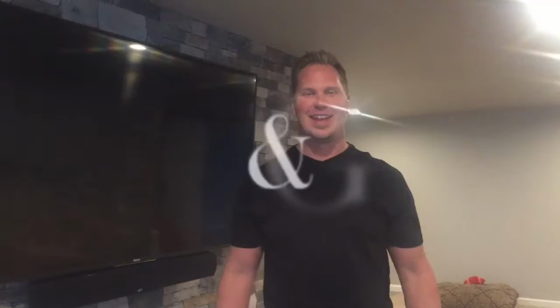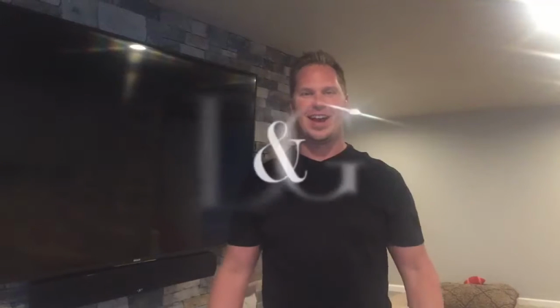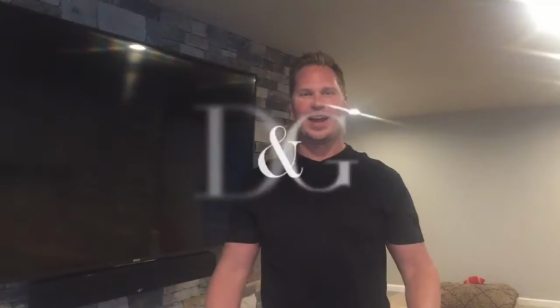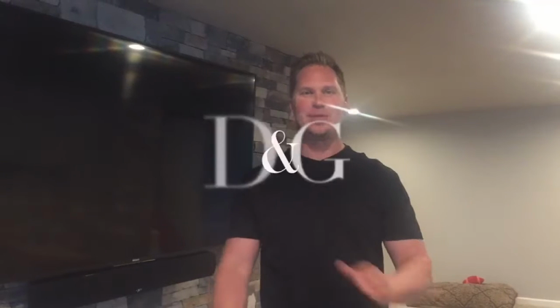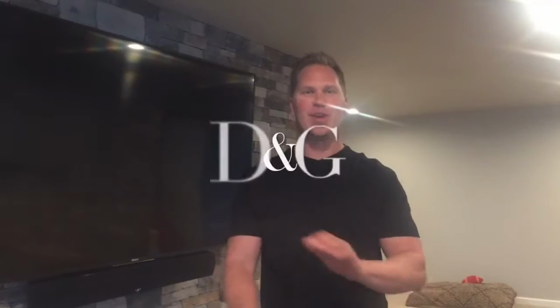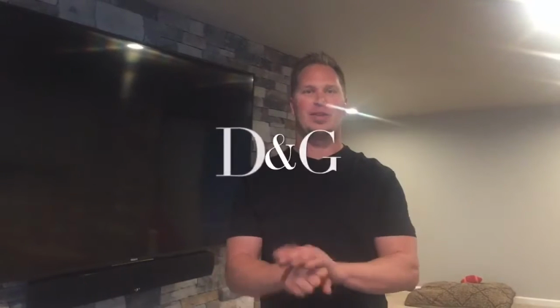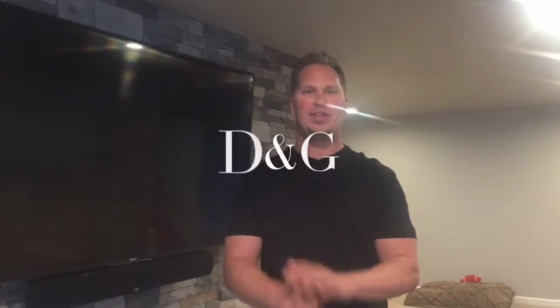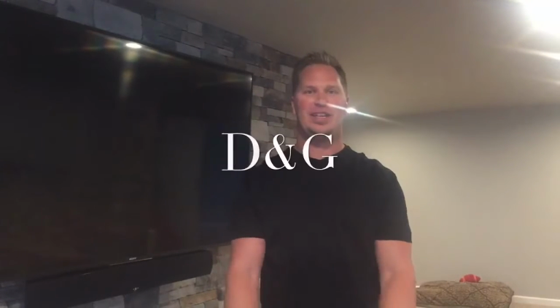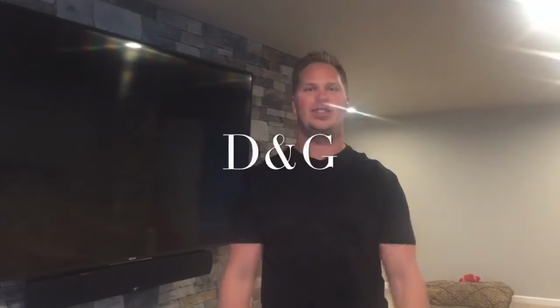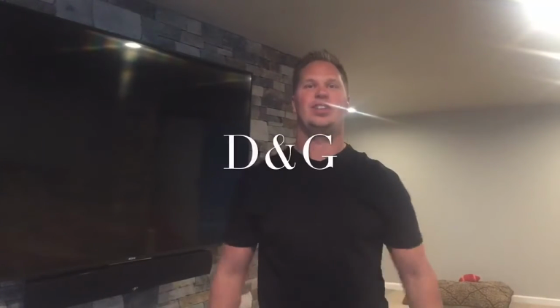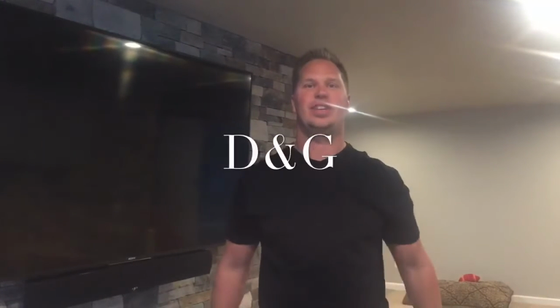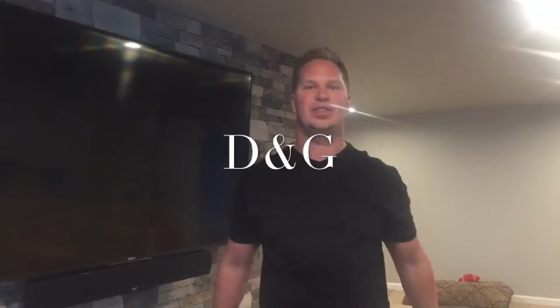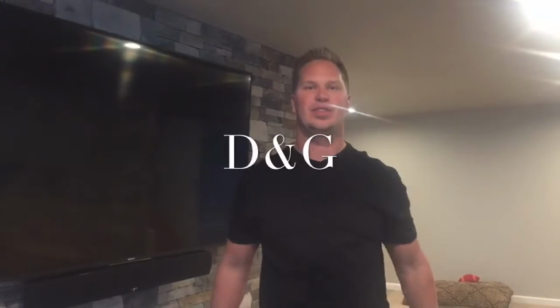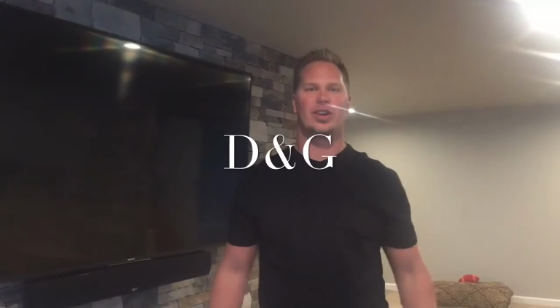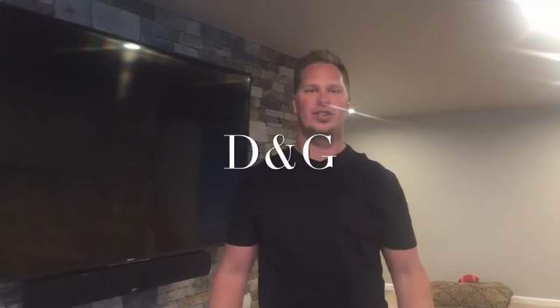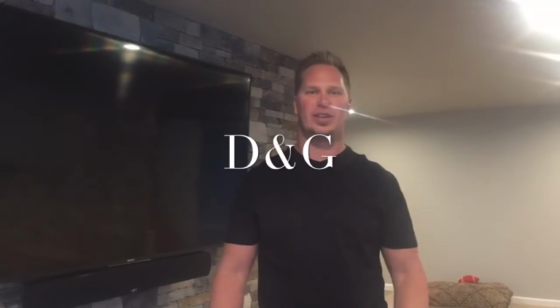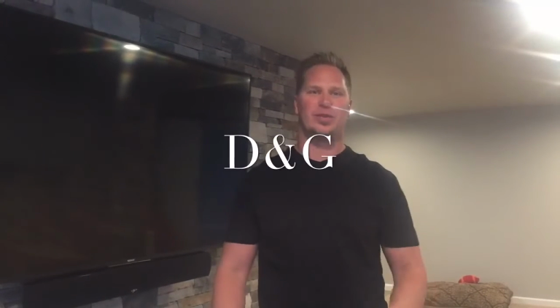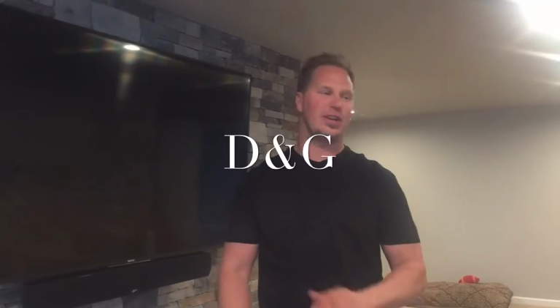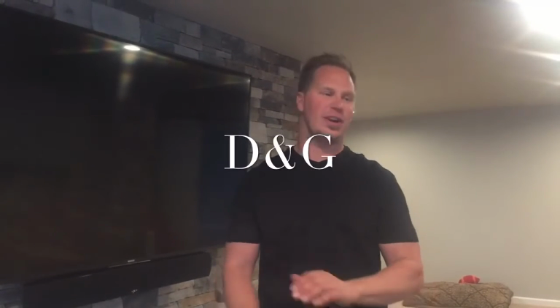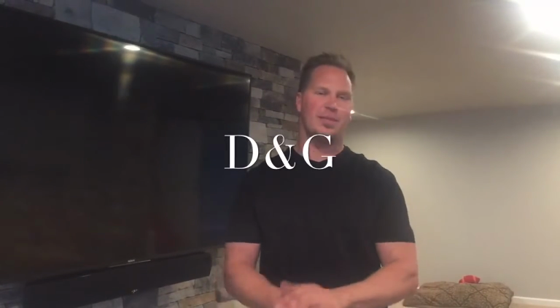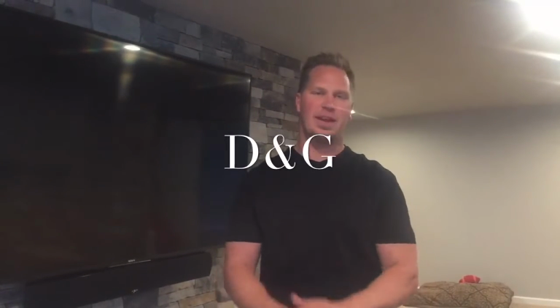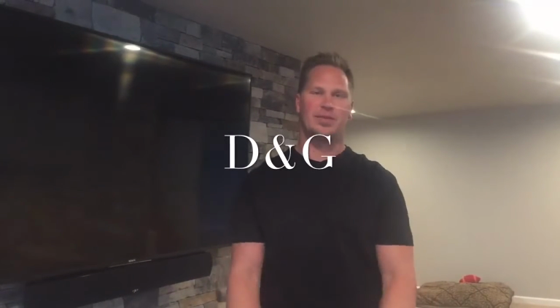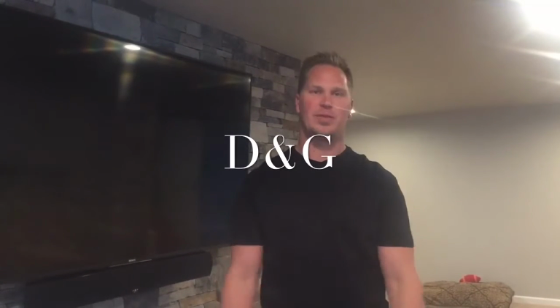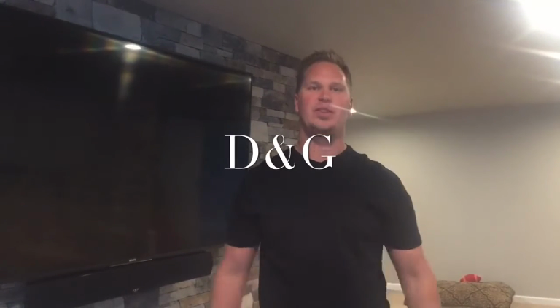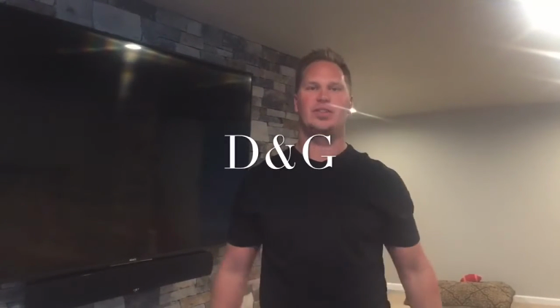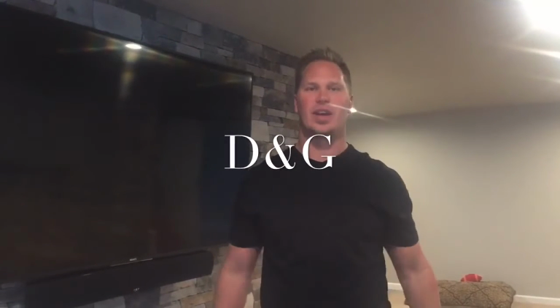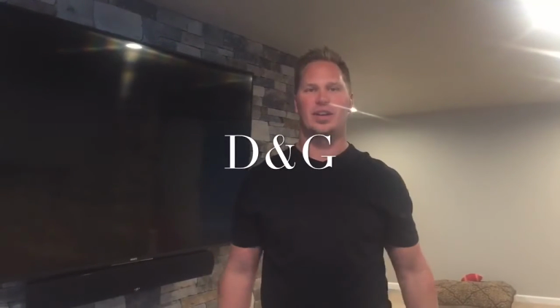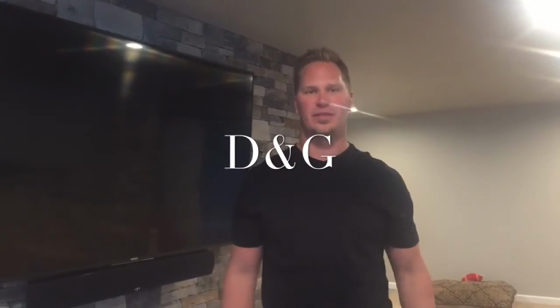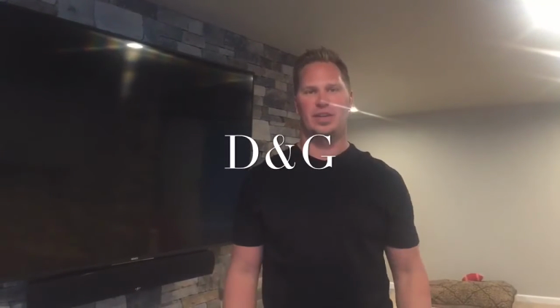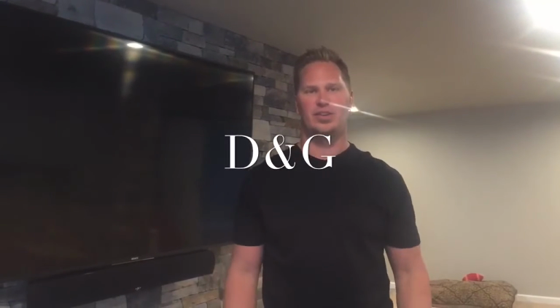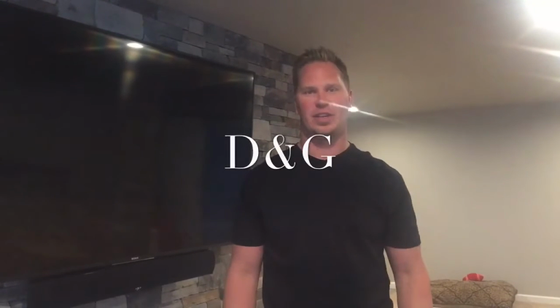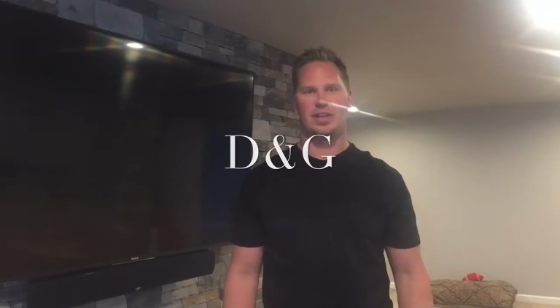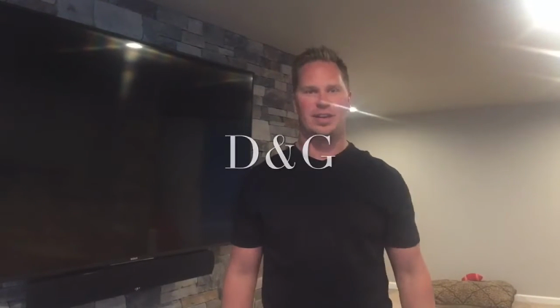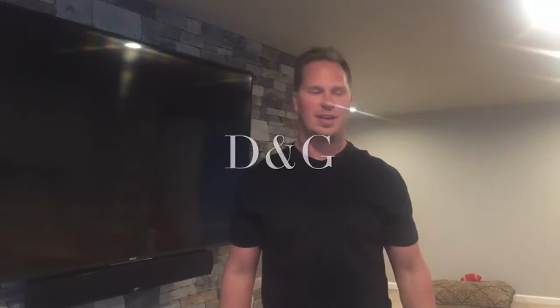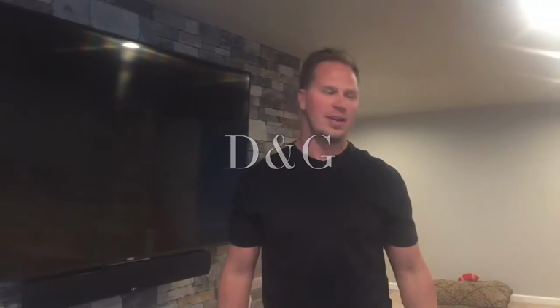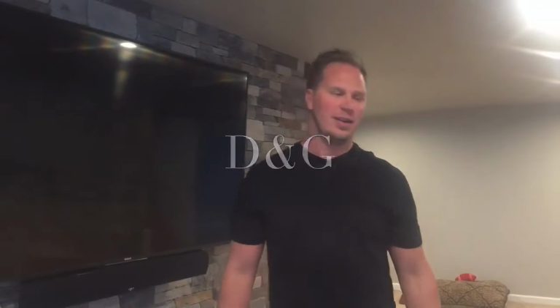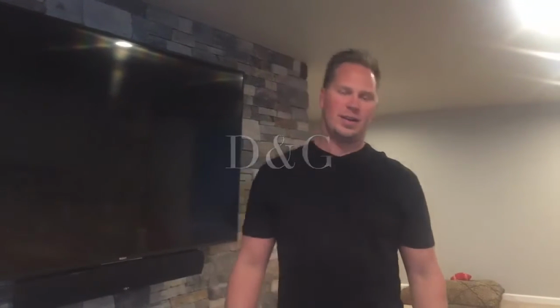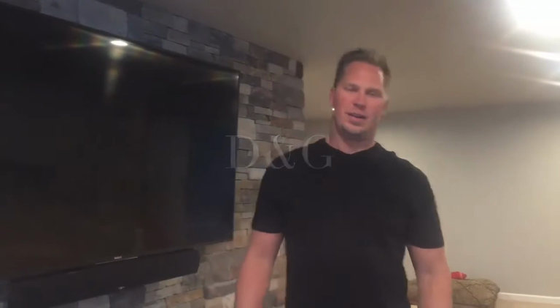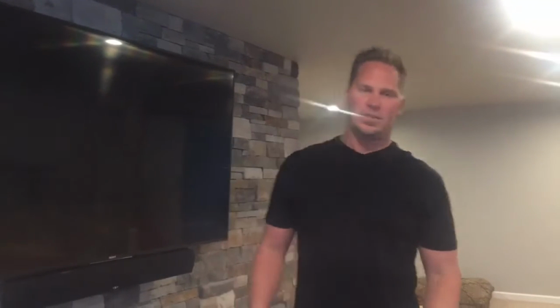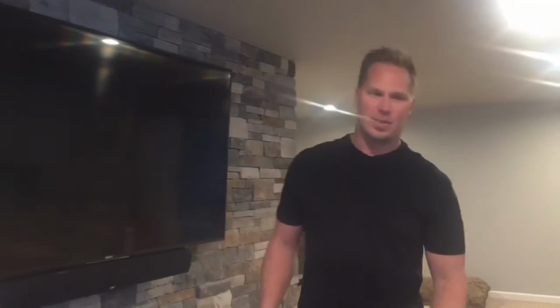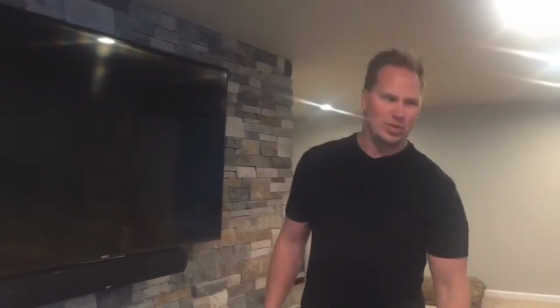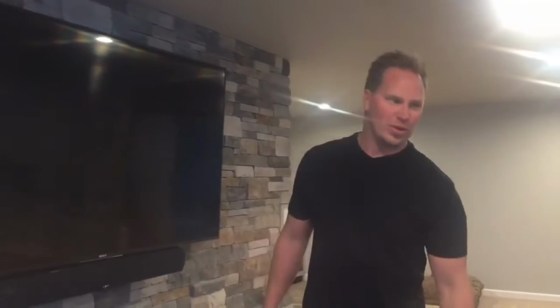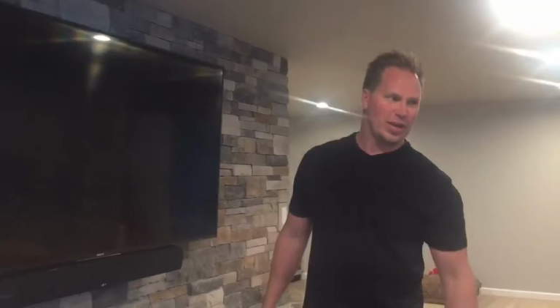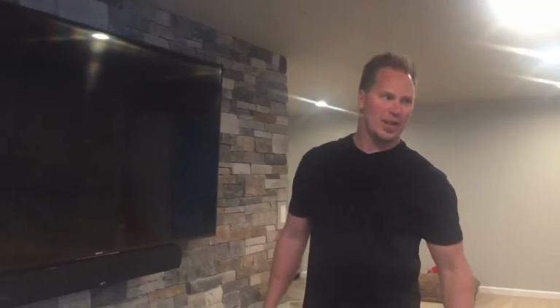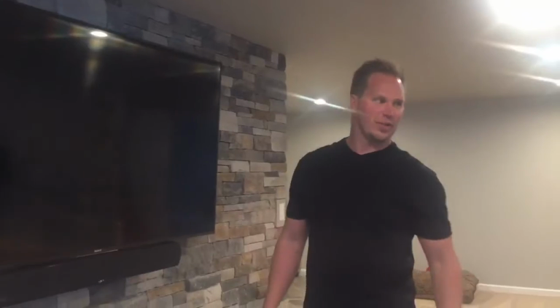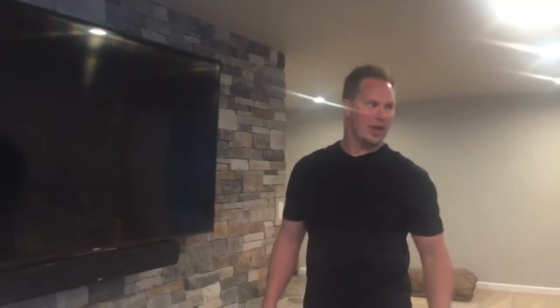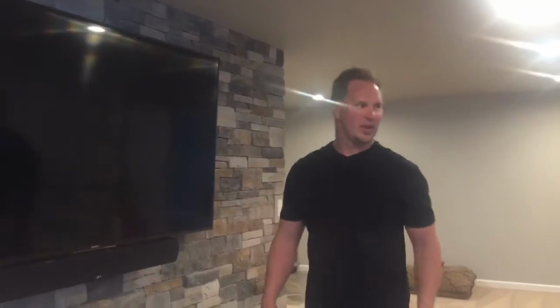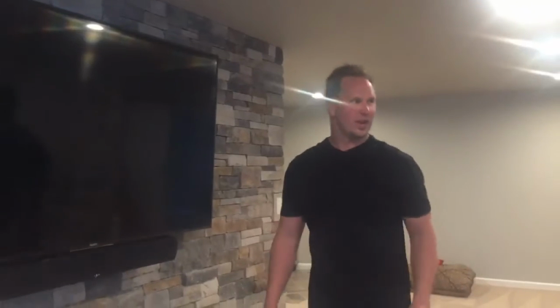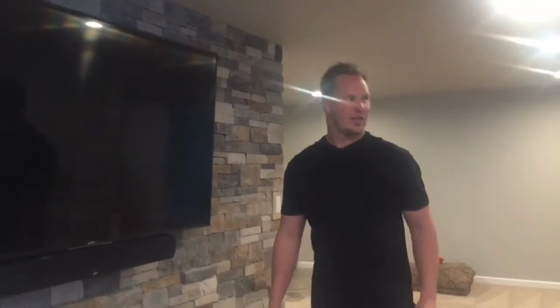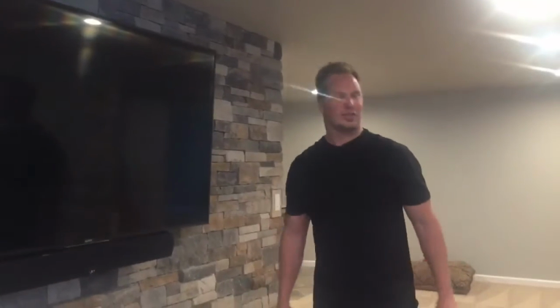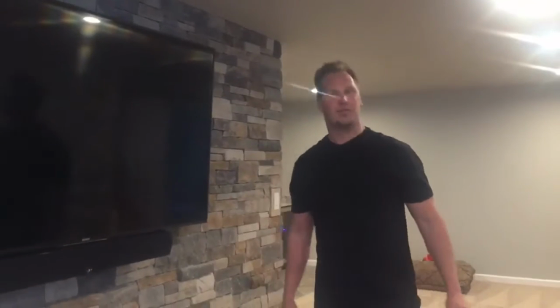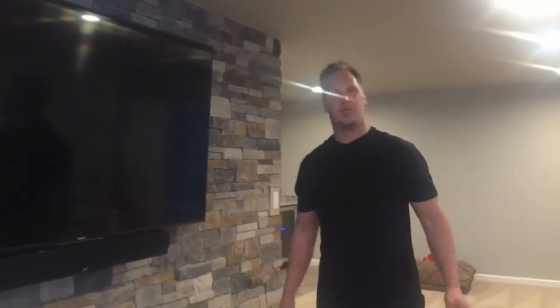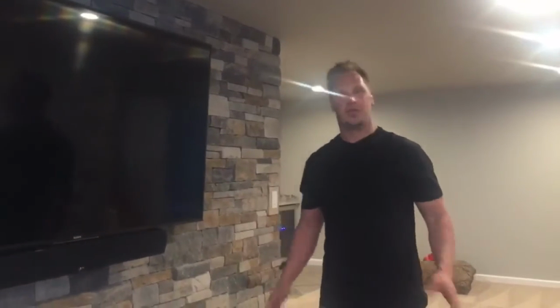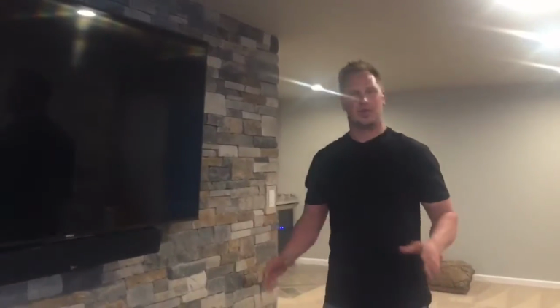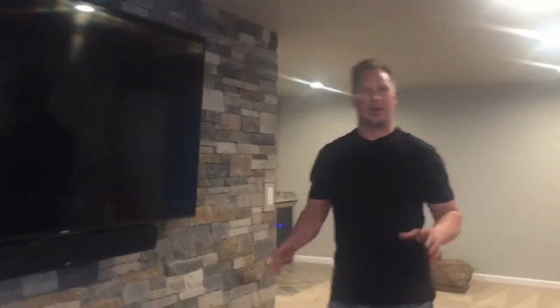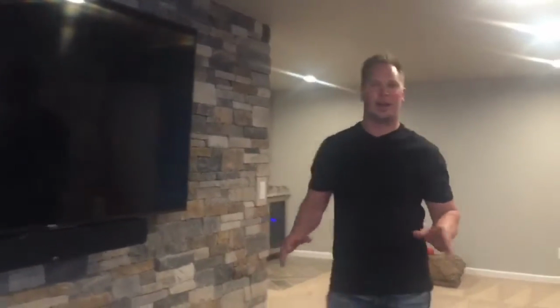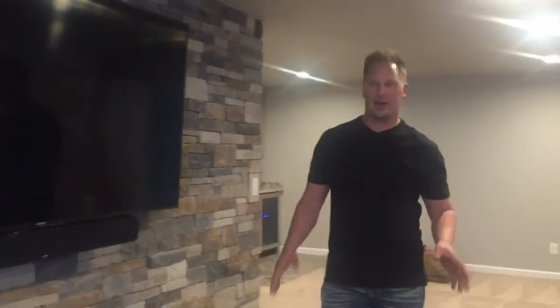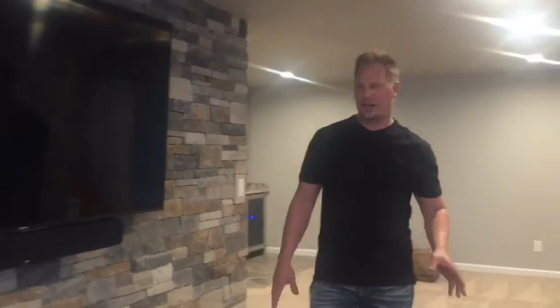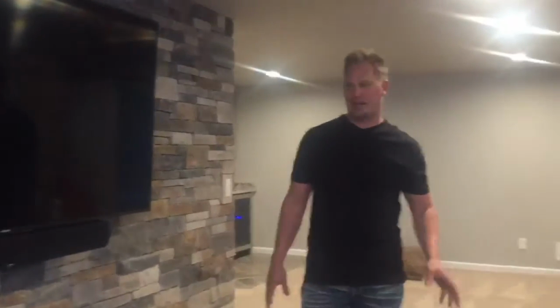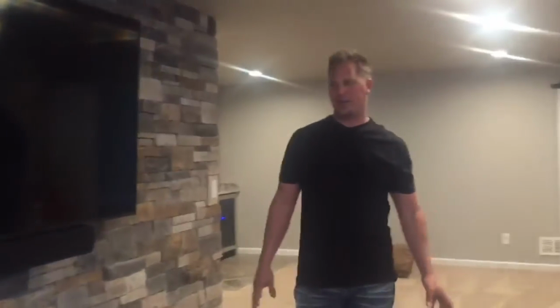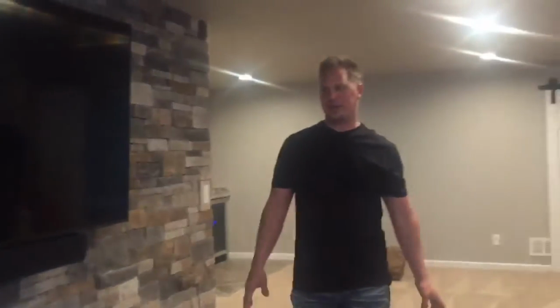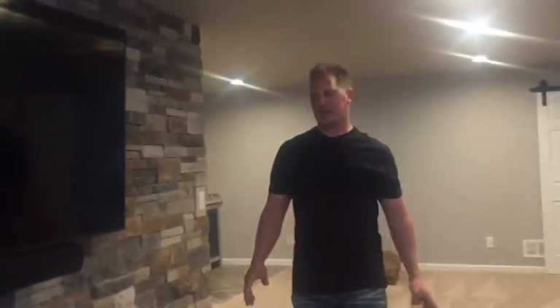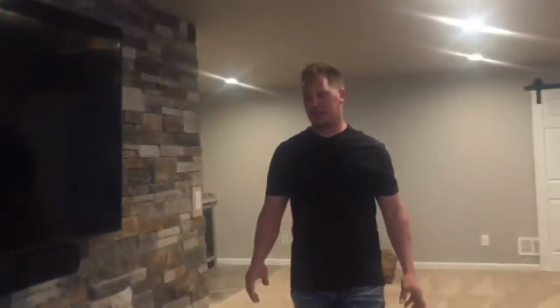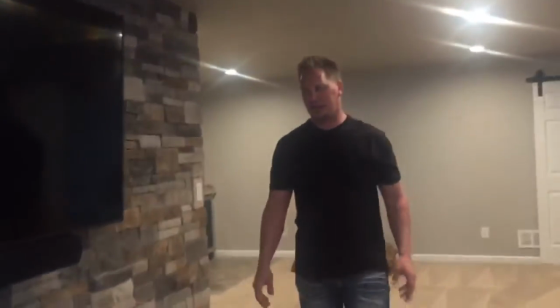Hi, I'm Darren with D&G Construction and we're here at a basement we just got done finishing. Let me show you guys around here in this movie room area that we did.